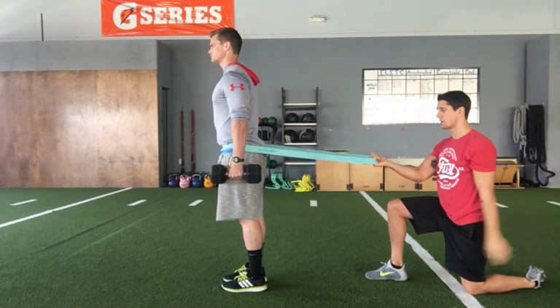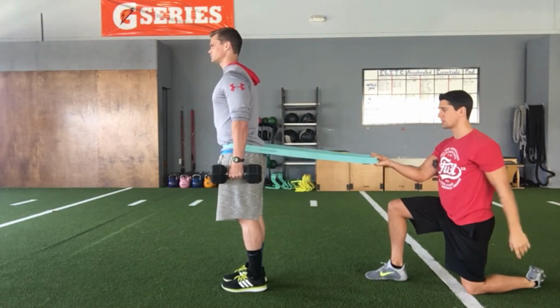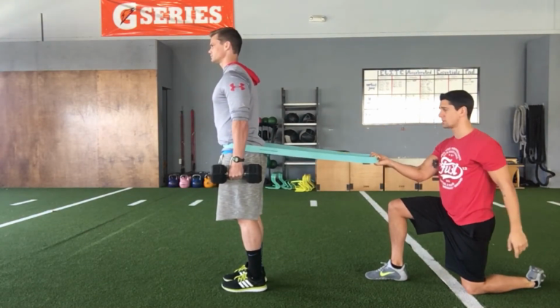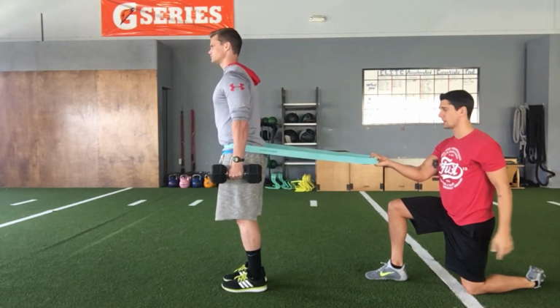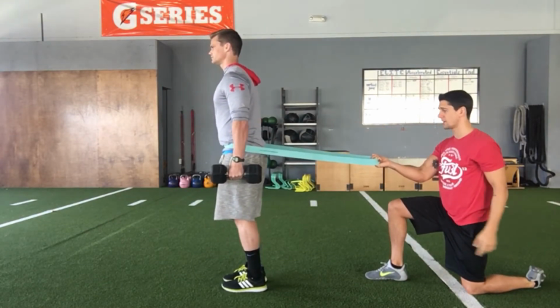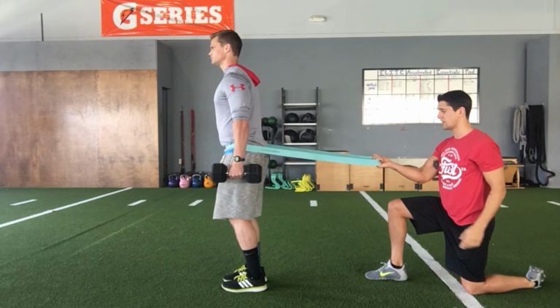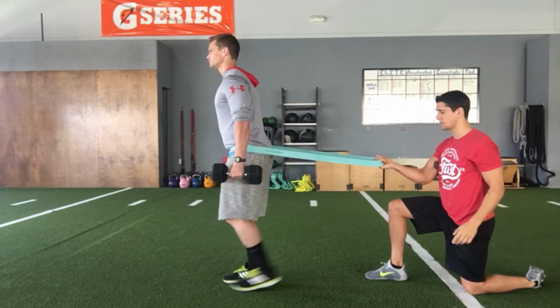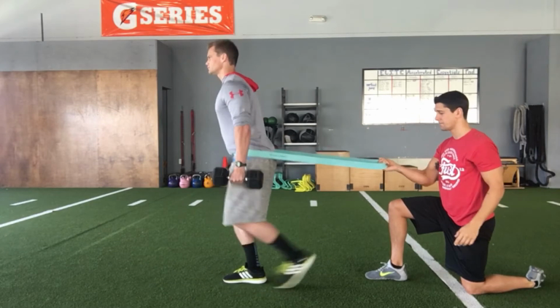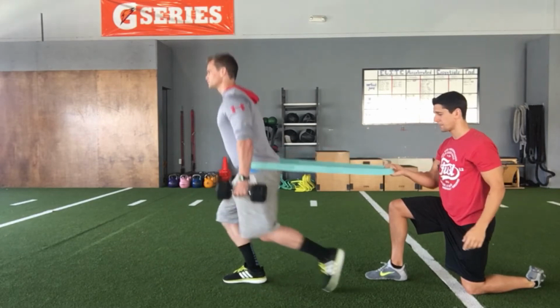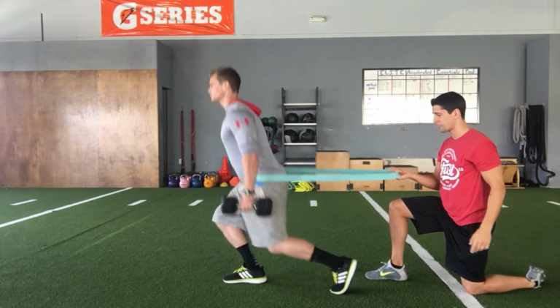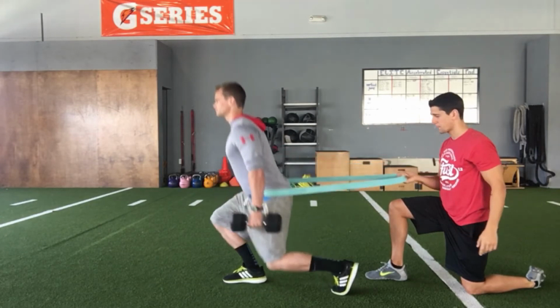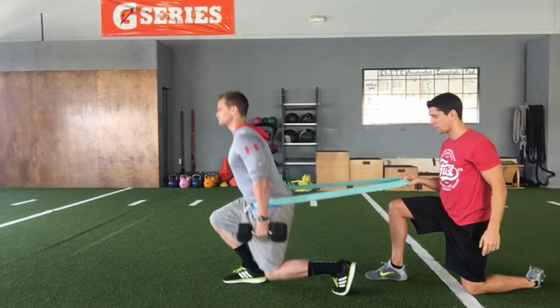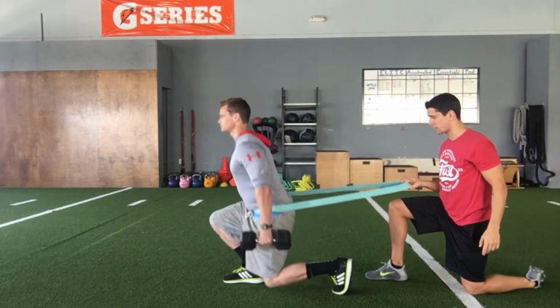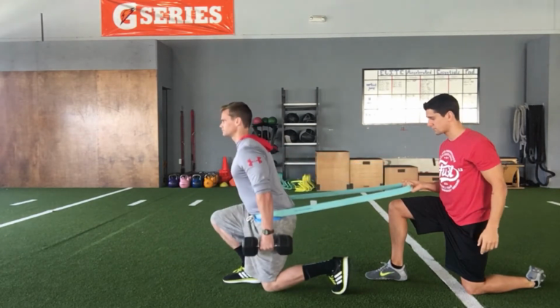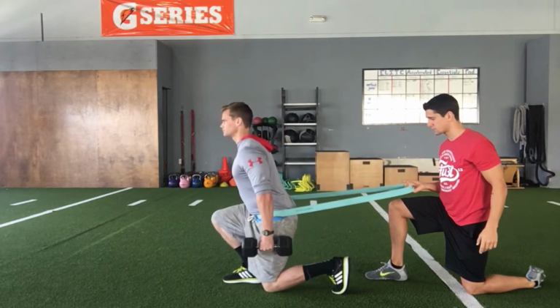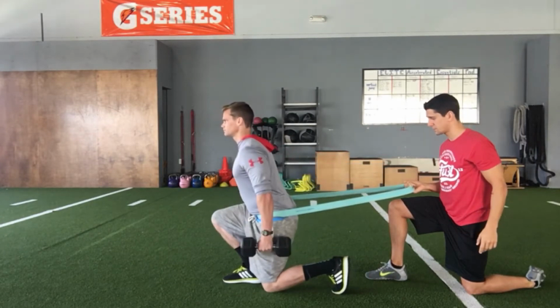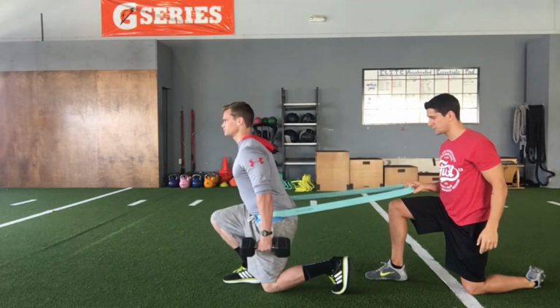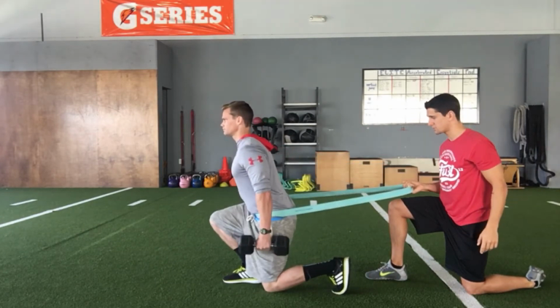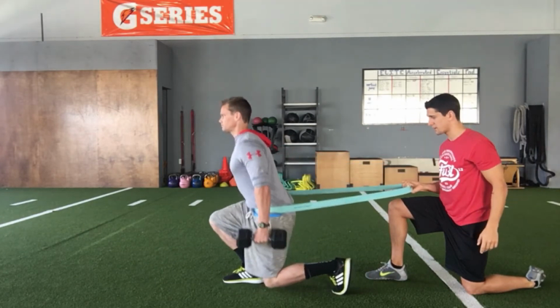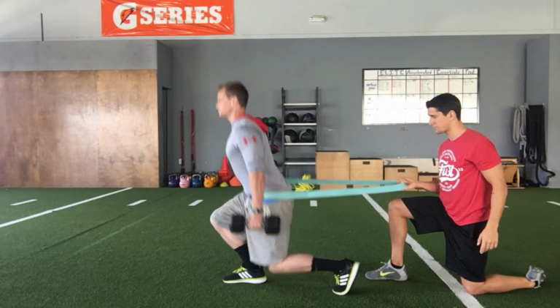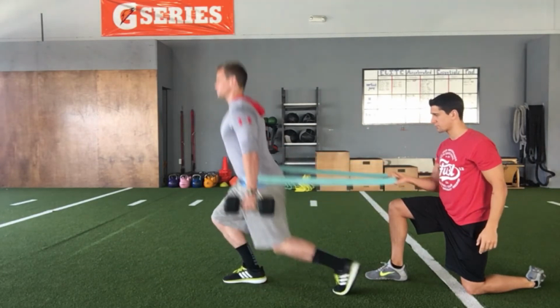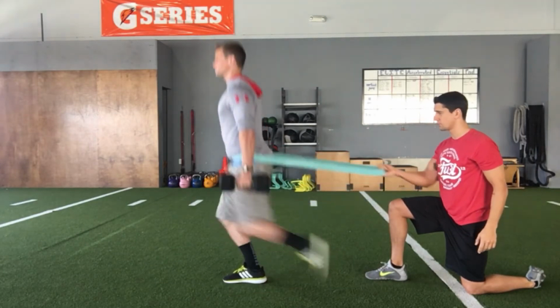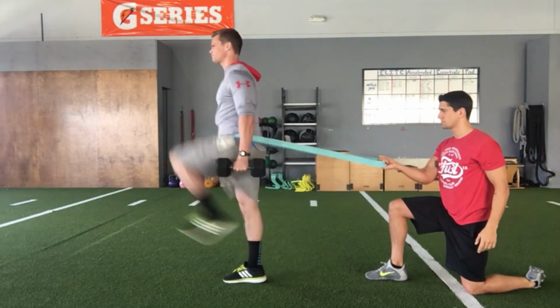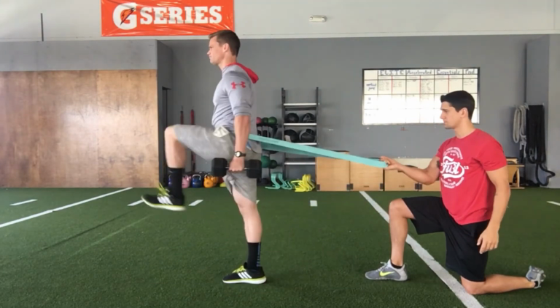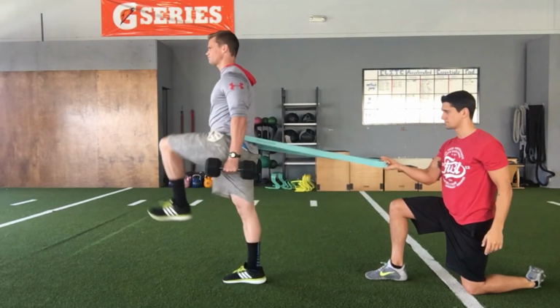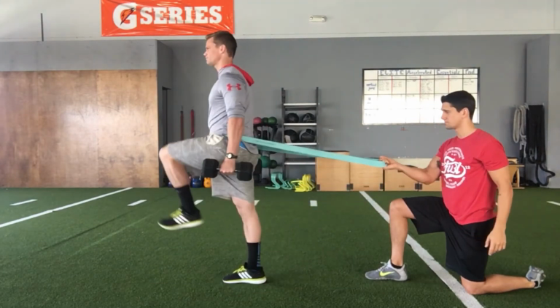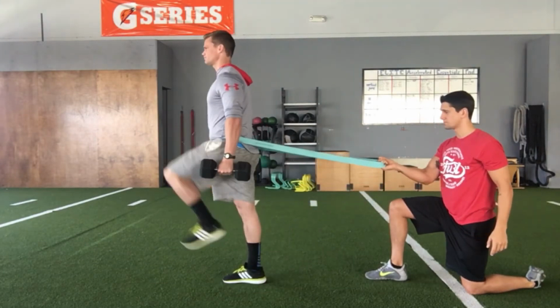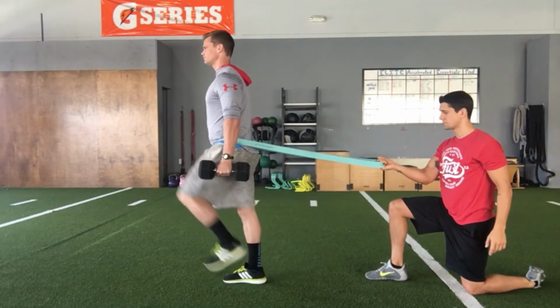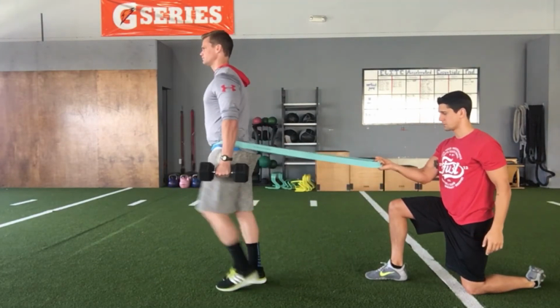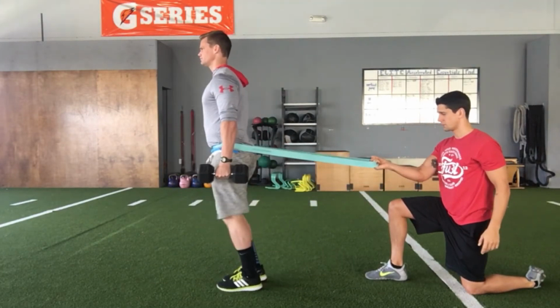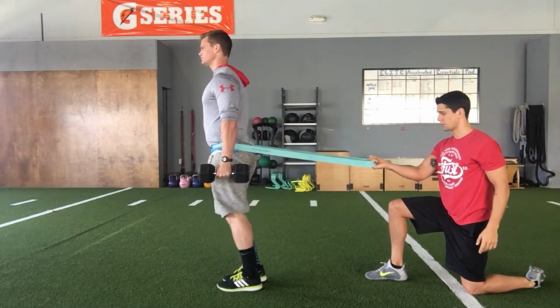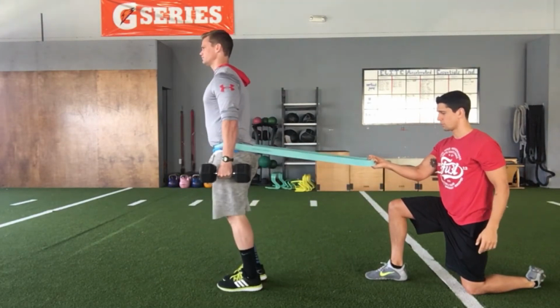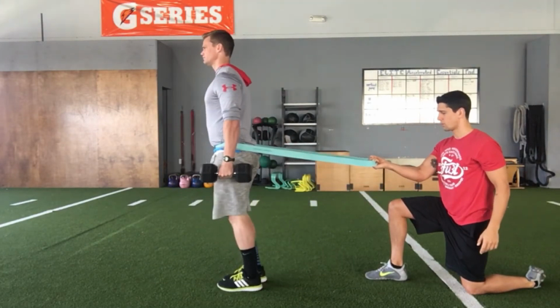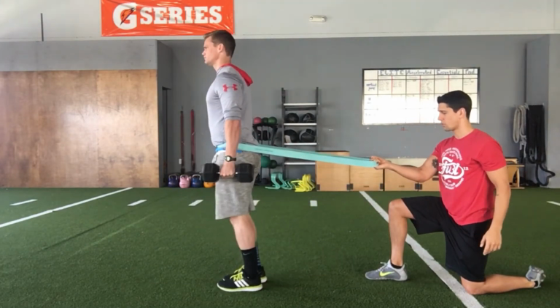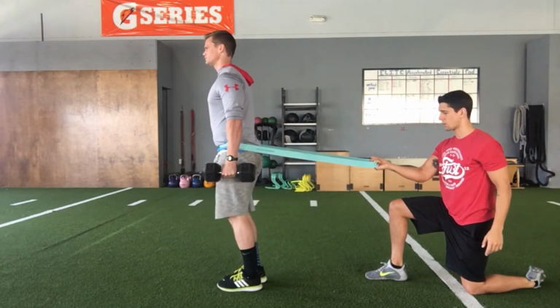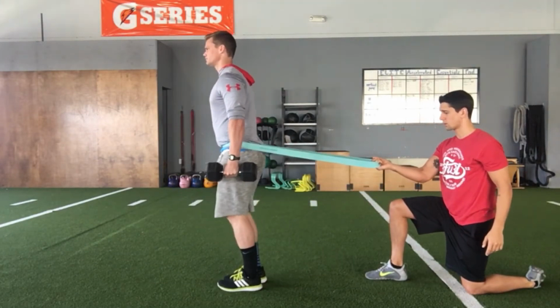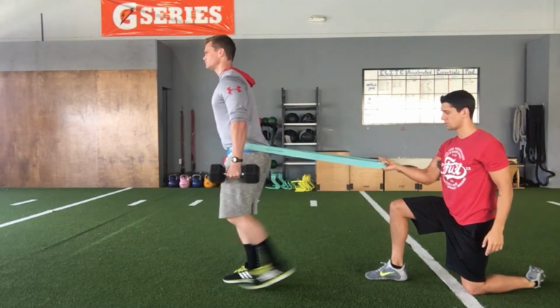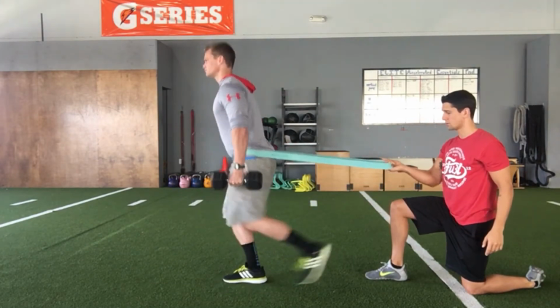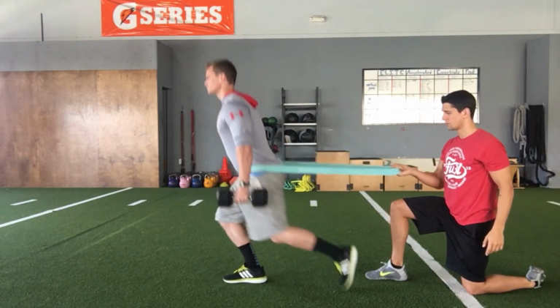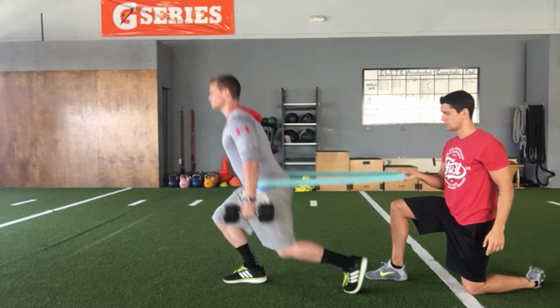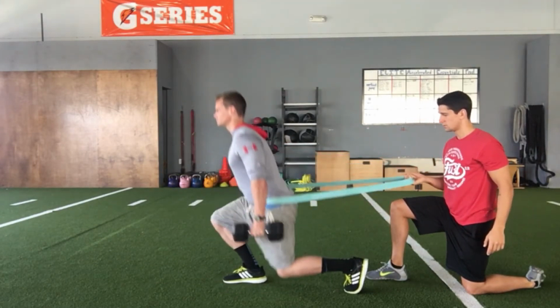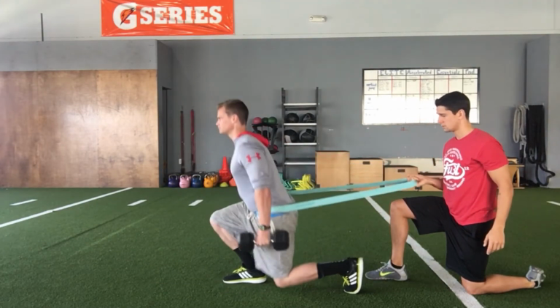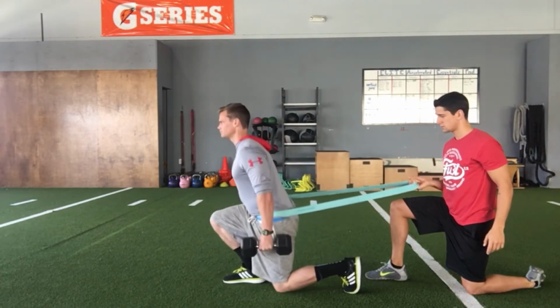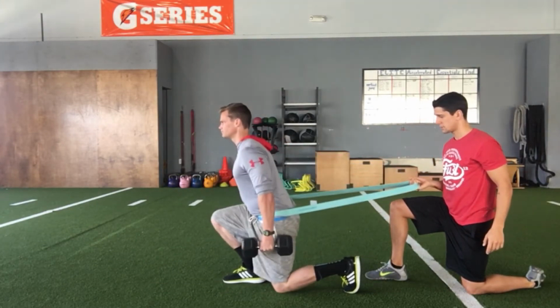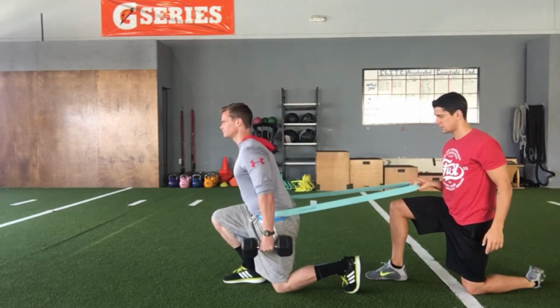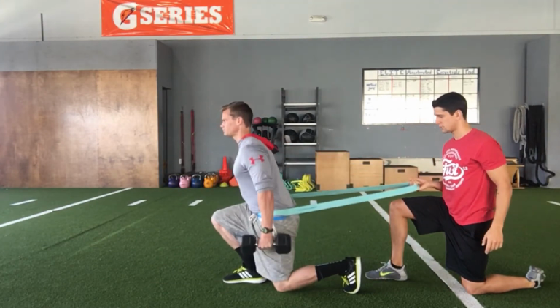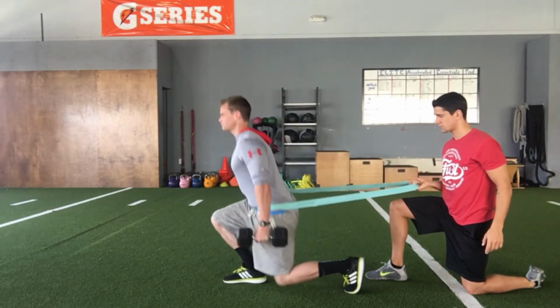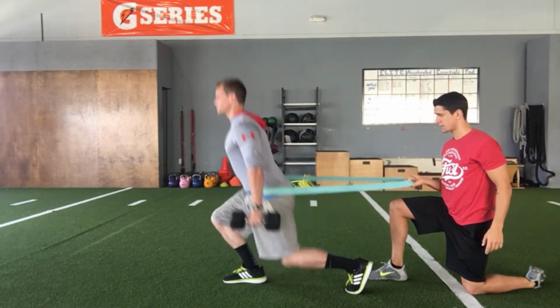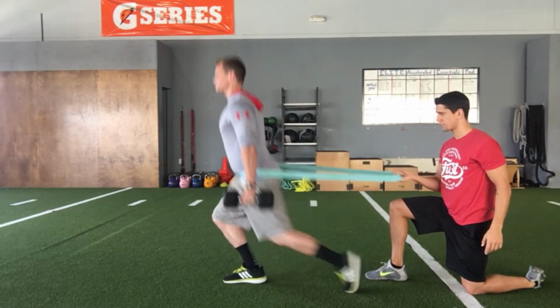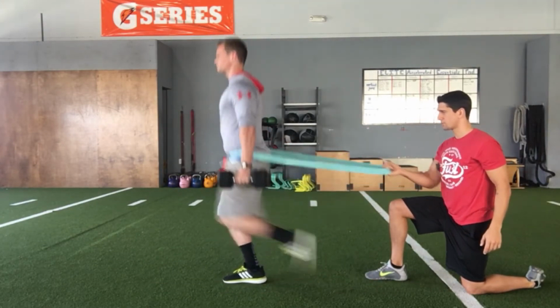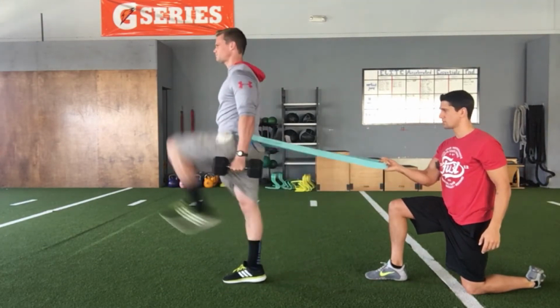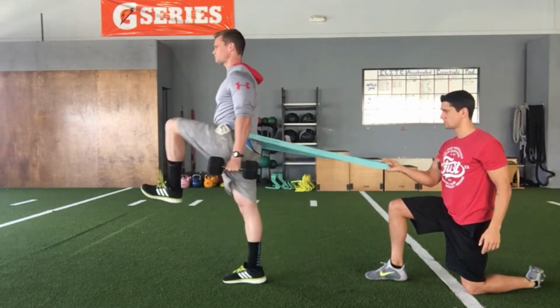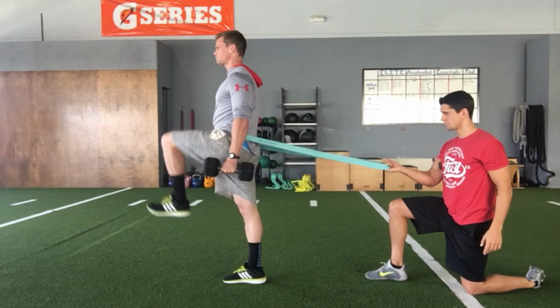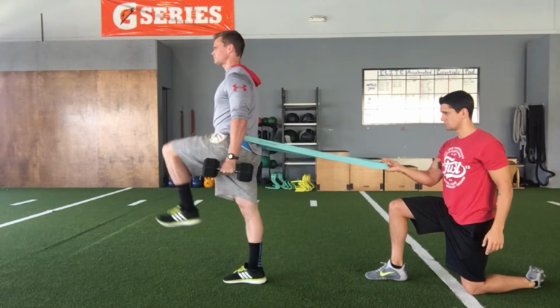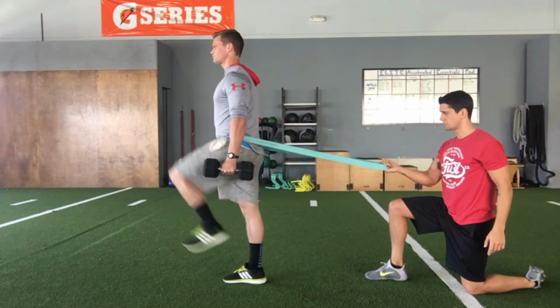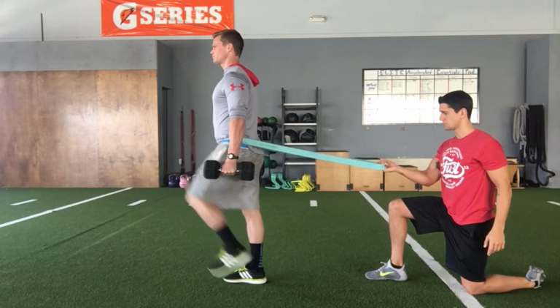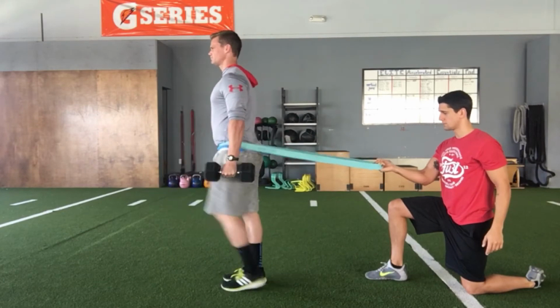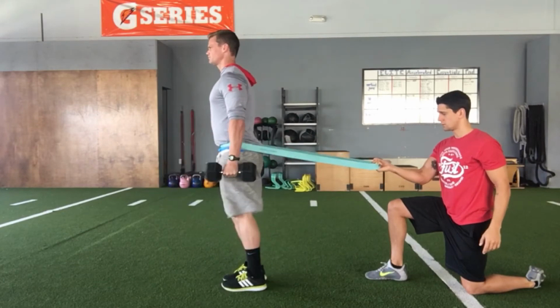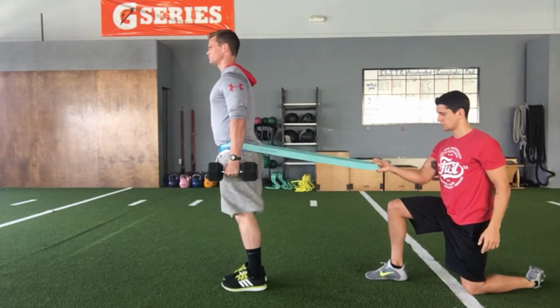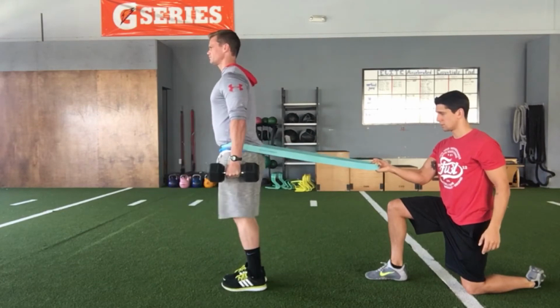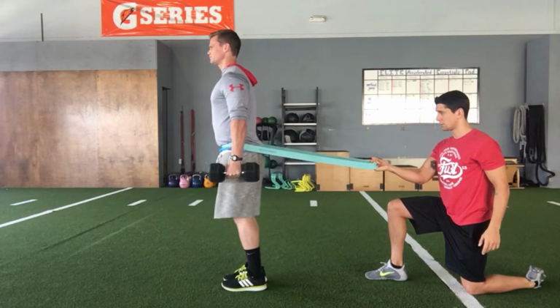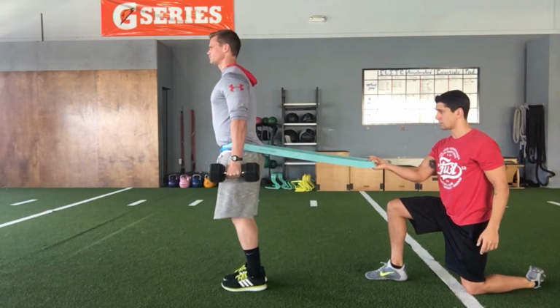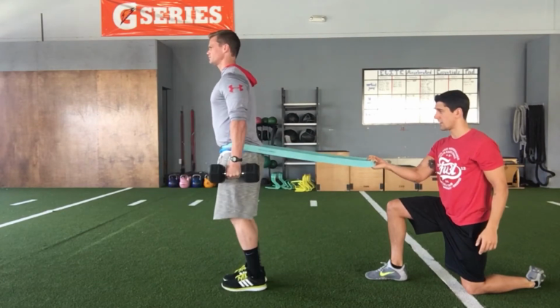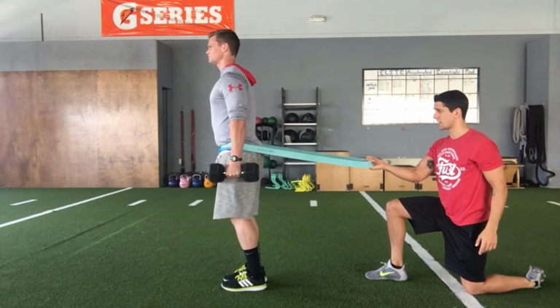Go ahead and do that again at regular speed — drive through. Good. One more, and drive through. Good. Relax.